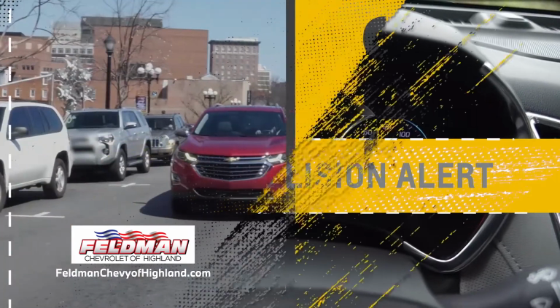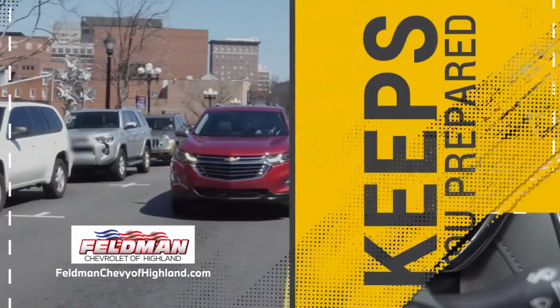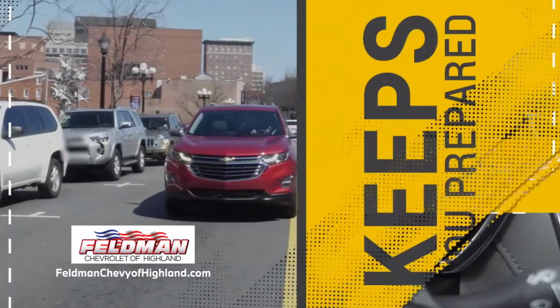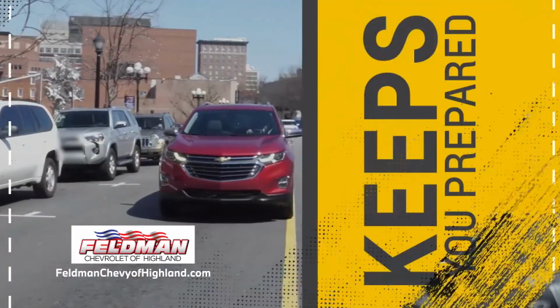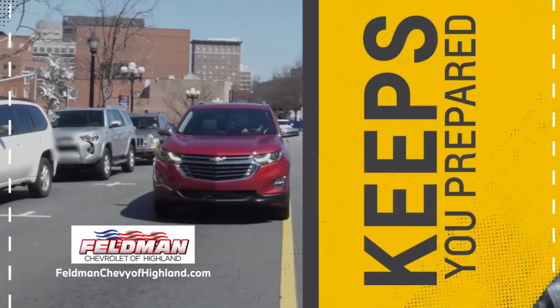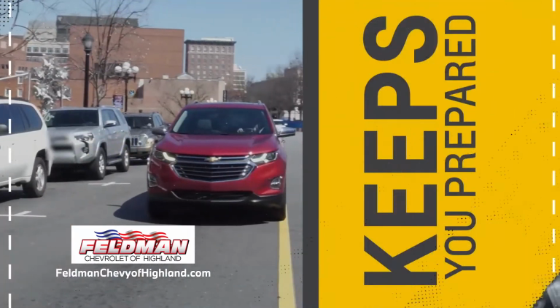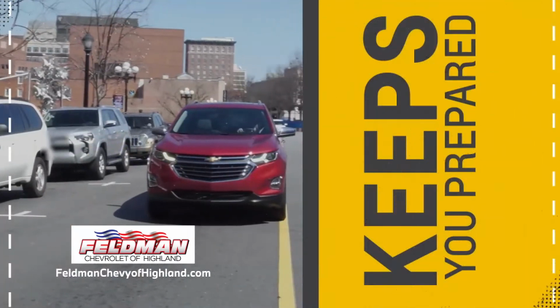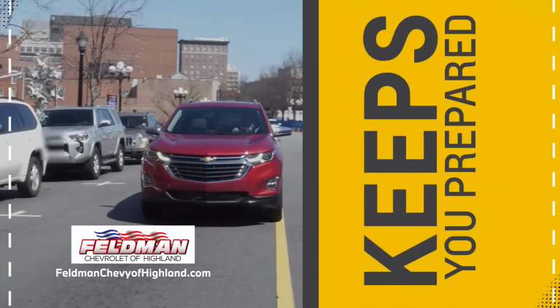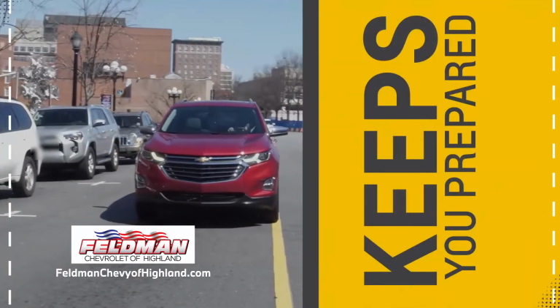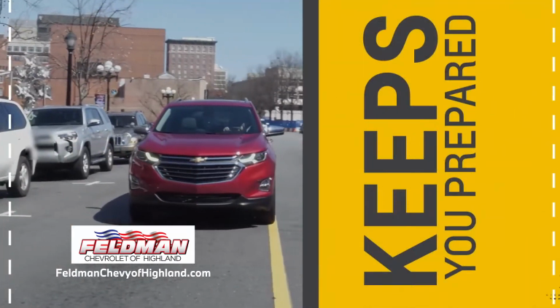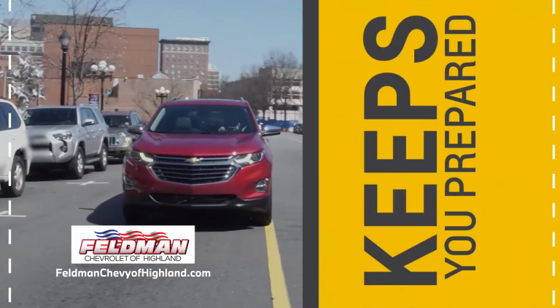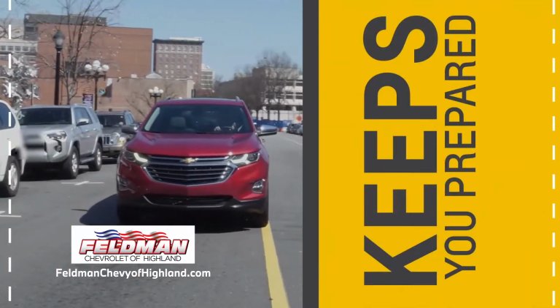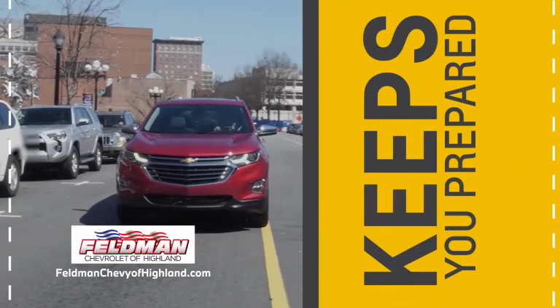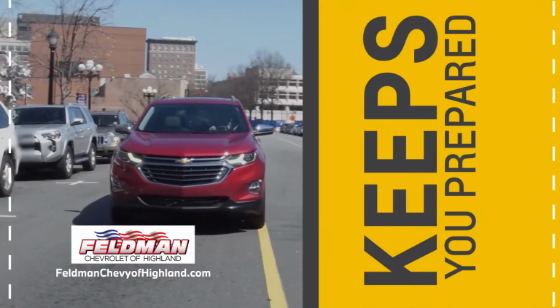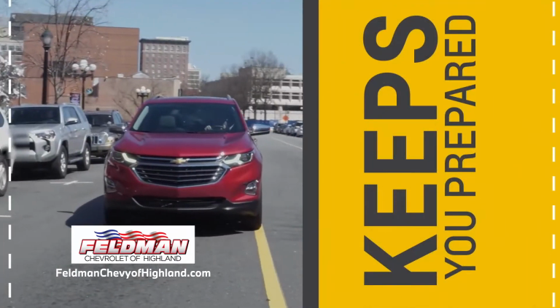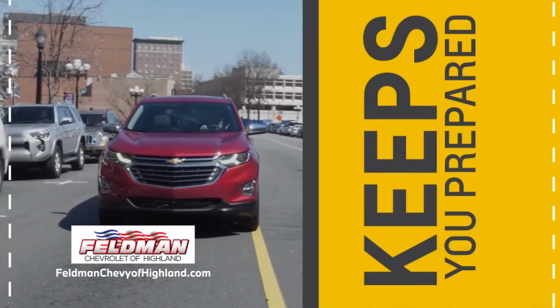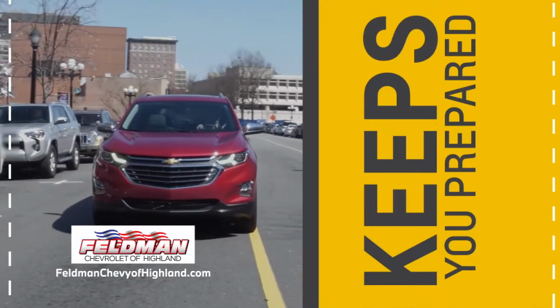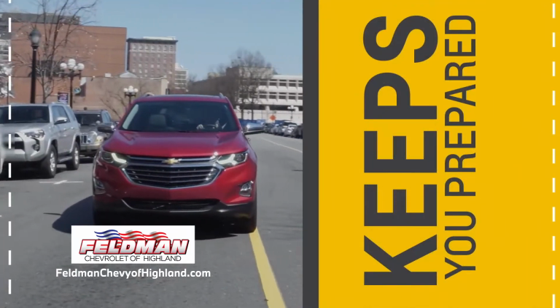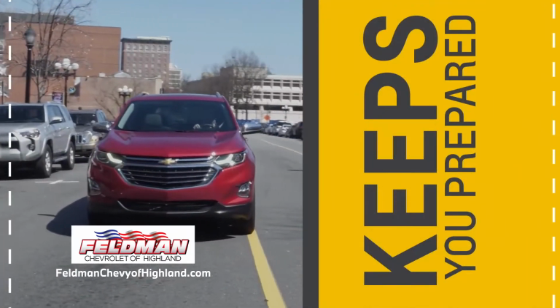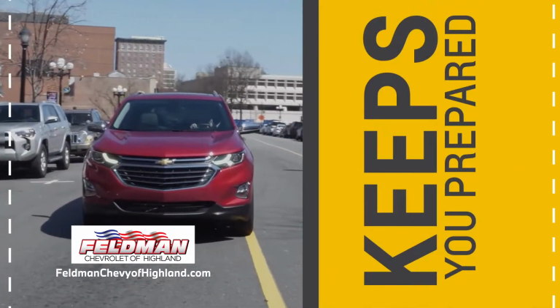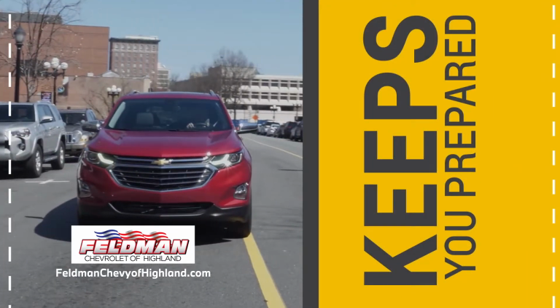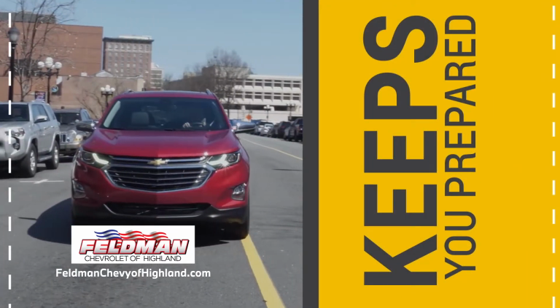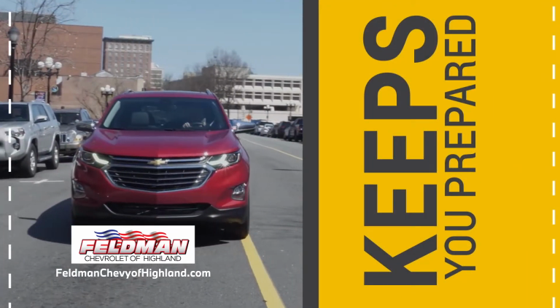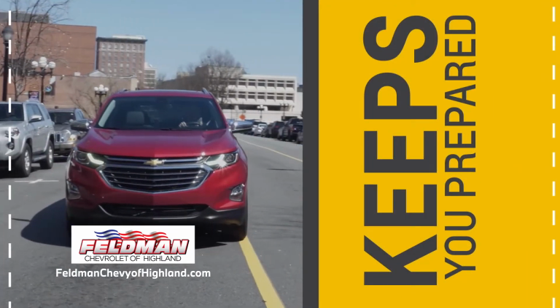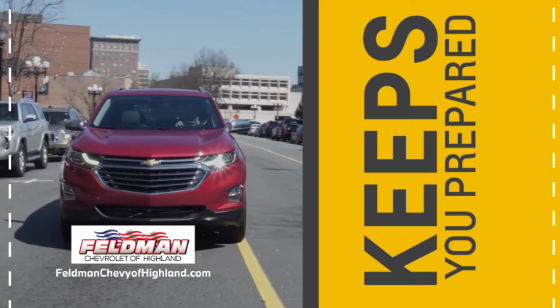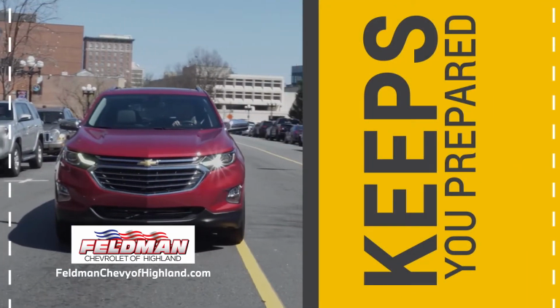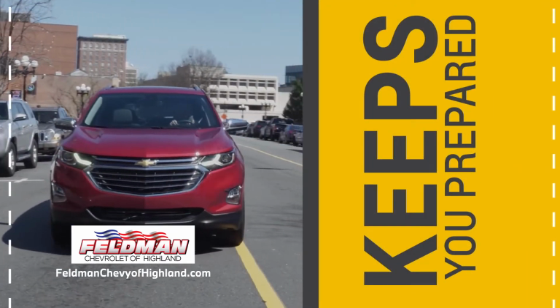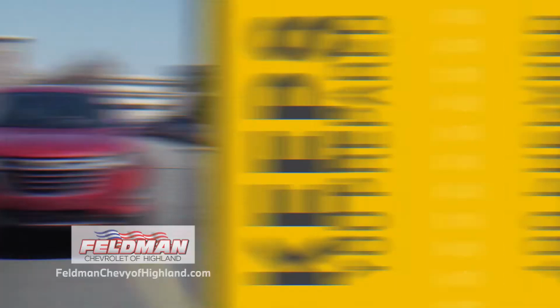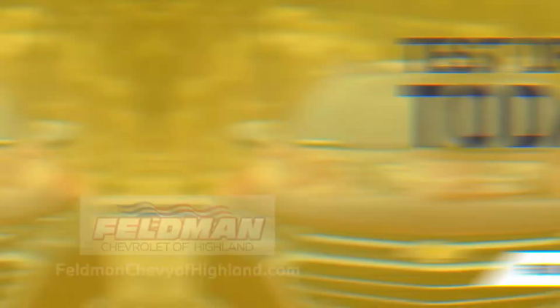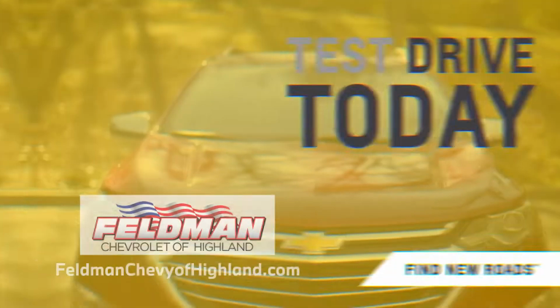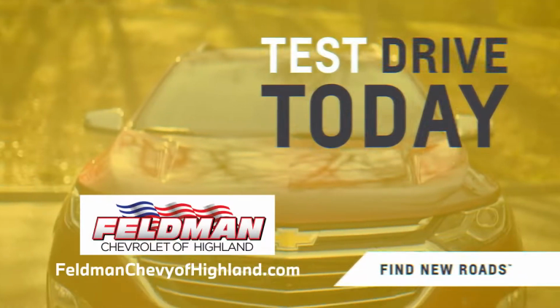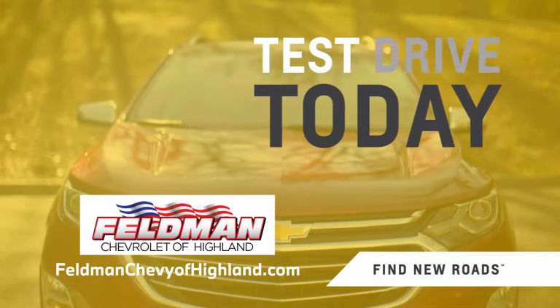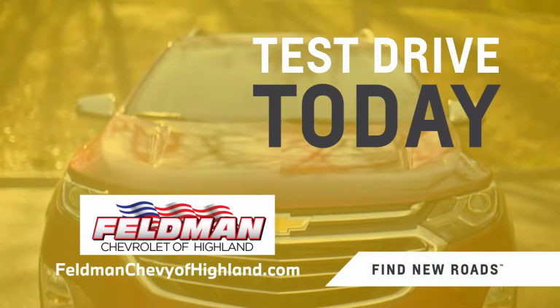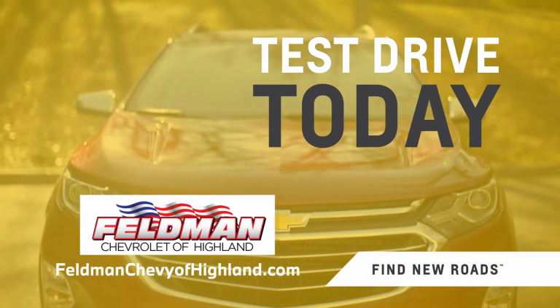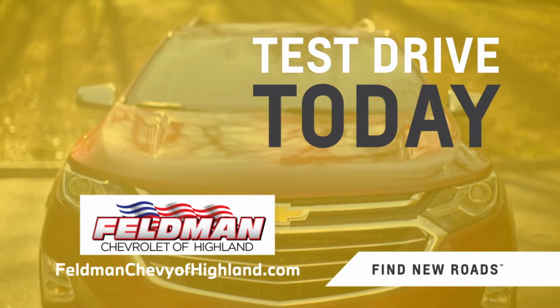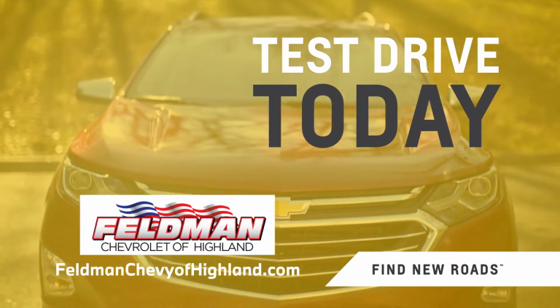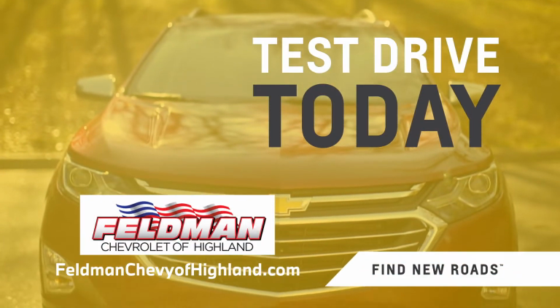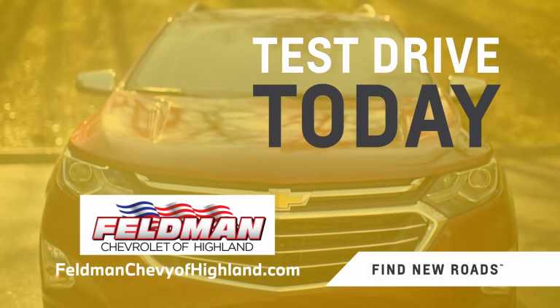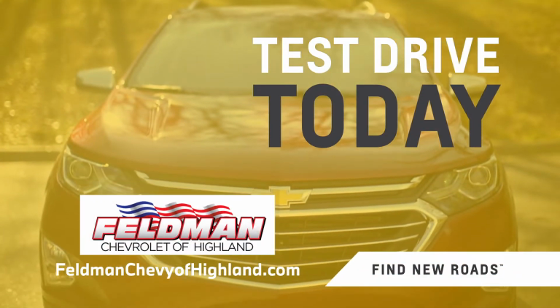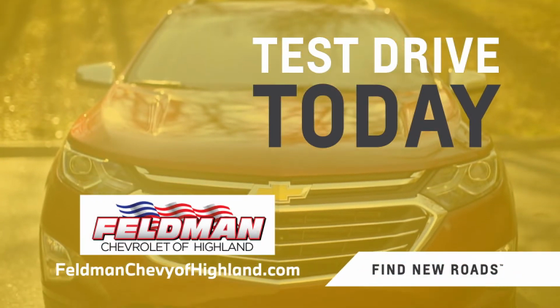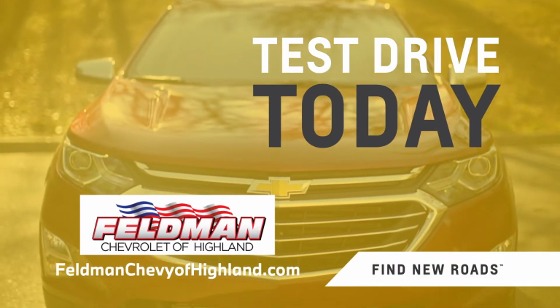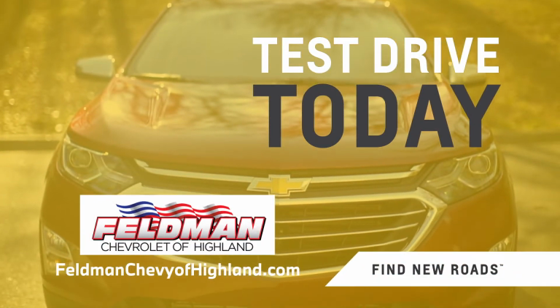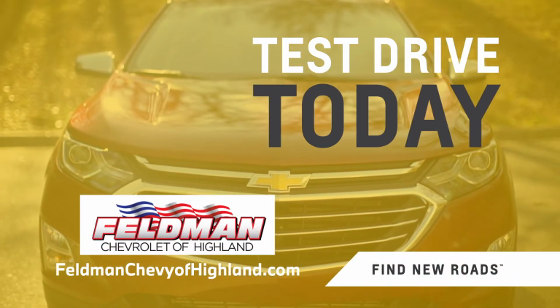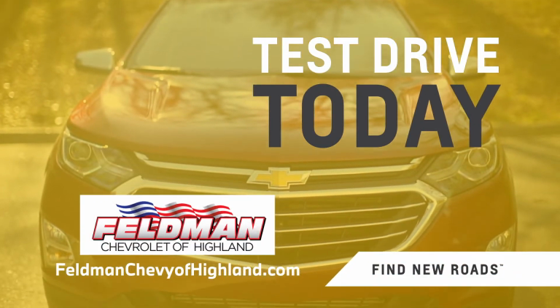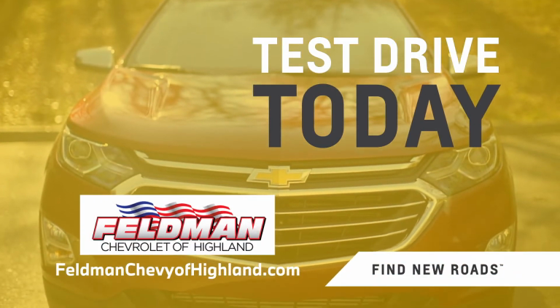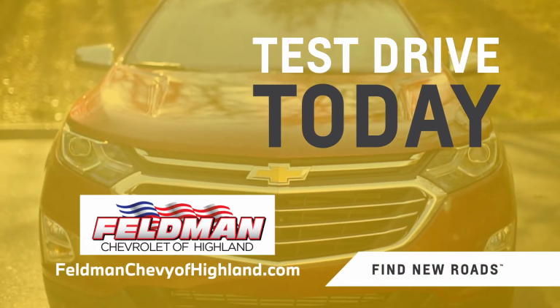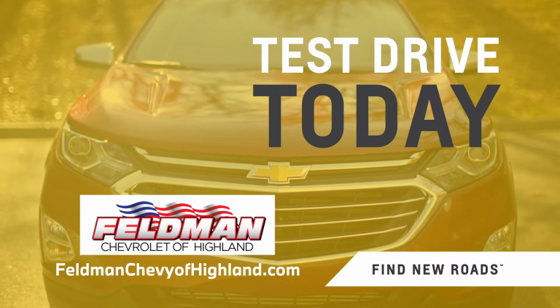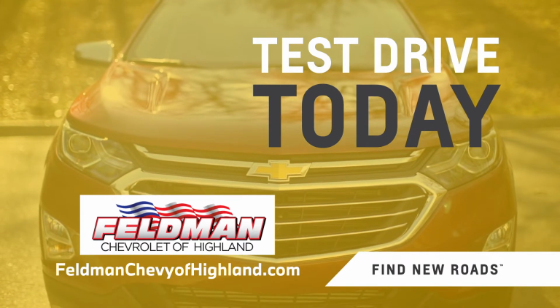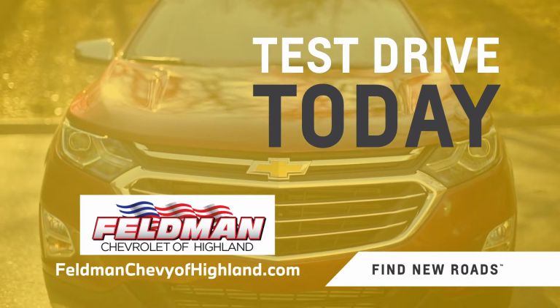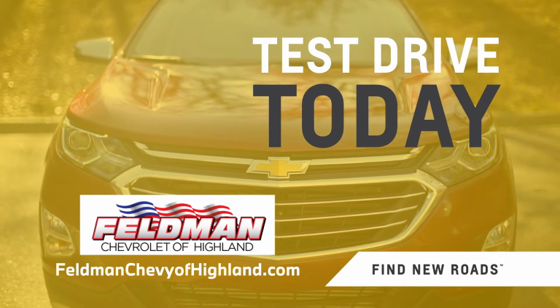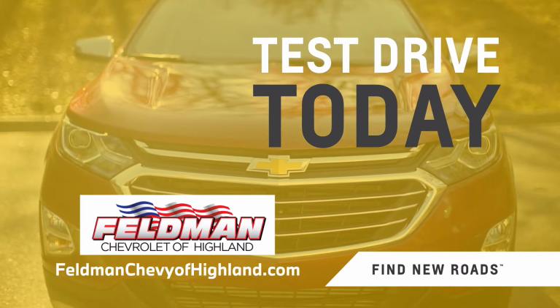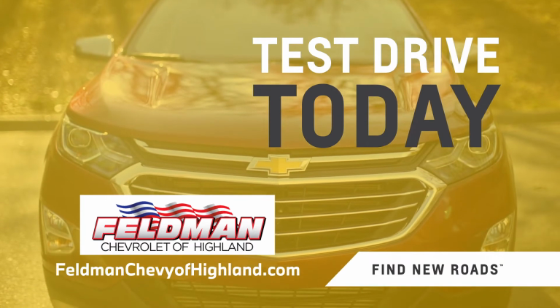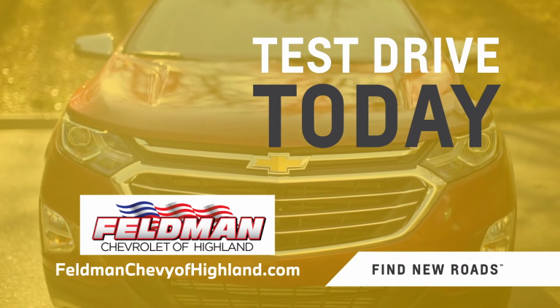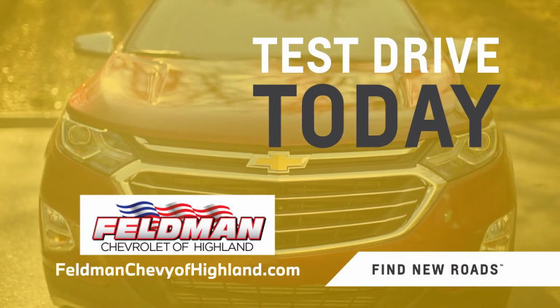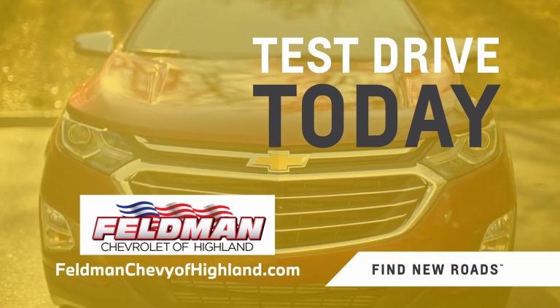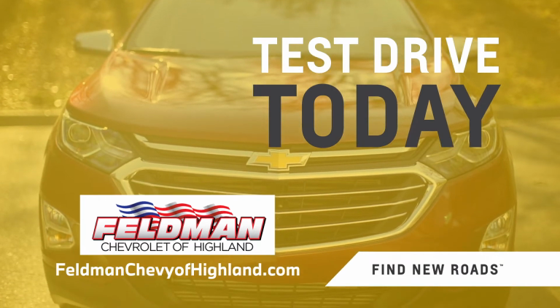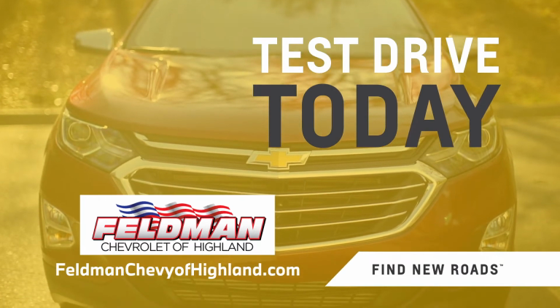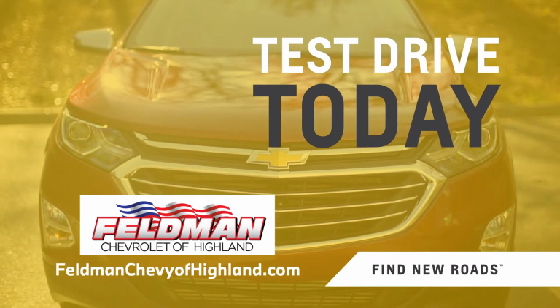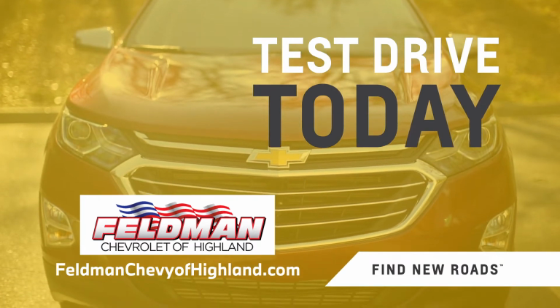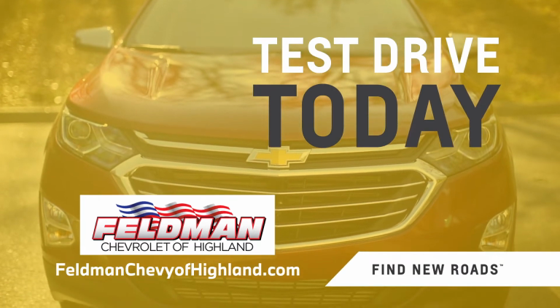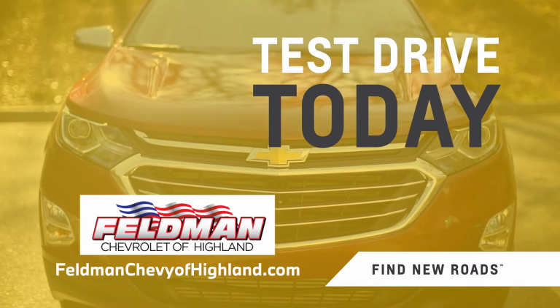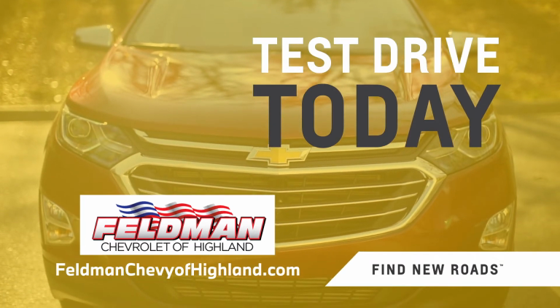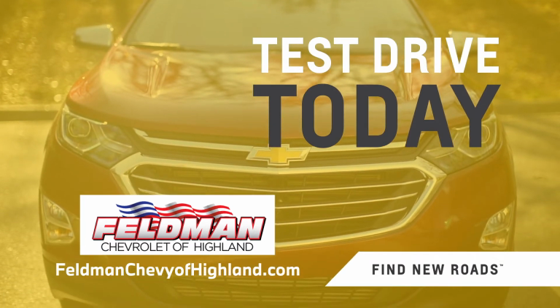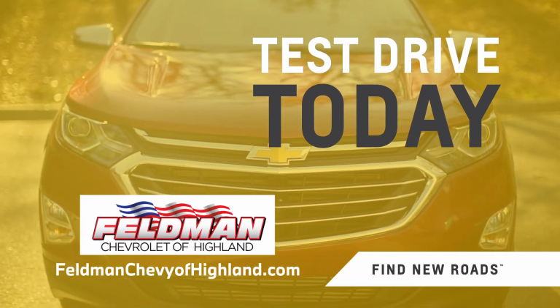Choose an SUV that keeps you prepared for the journey's demands. Test drive the 2022 Chevrolet Equinox today.